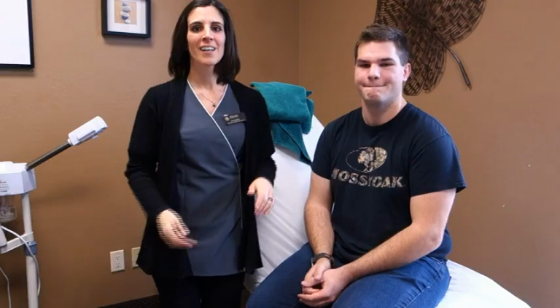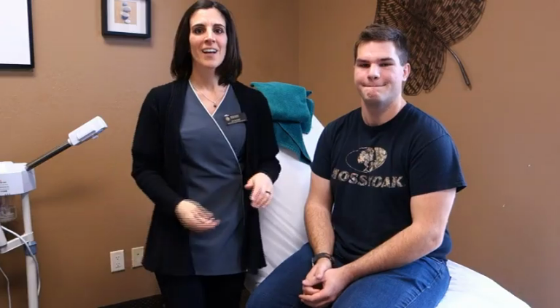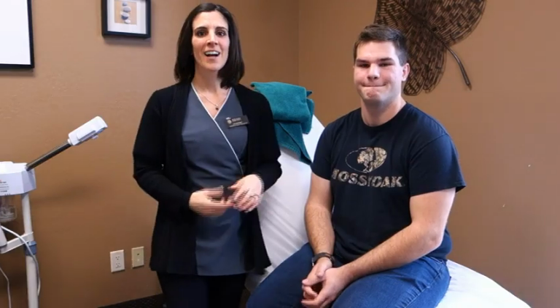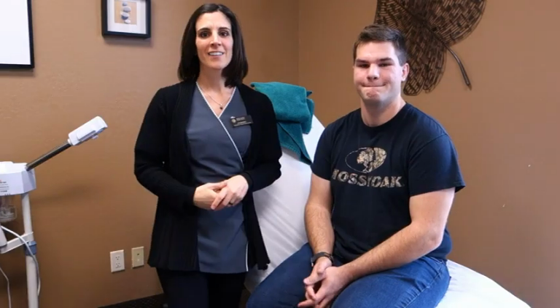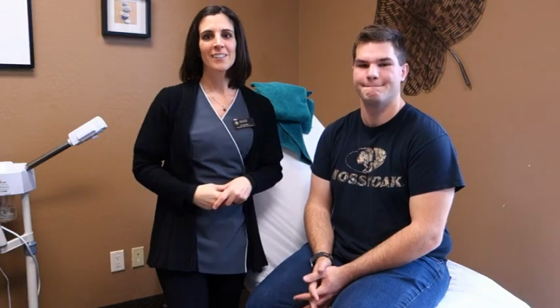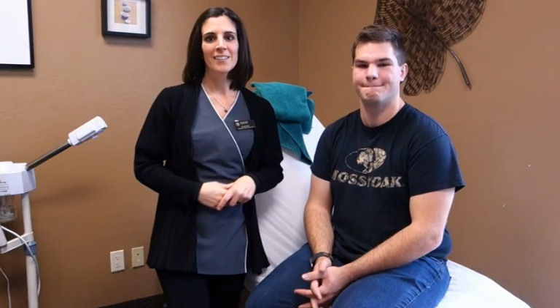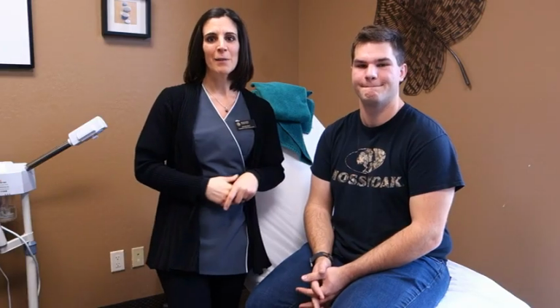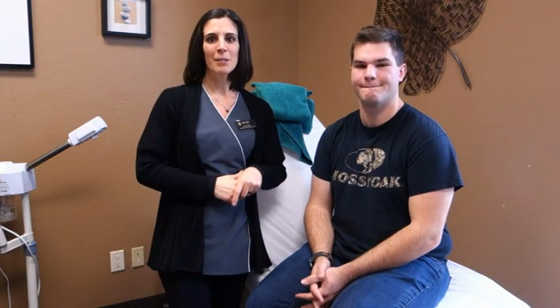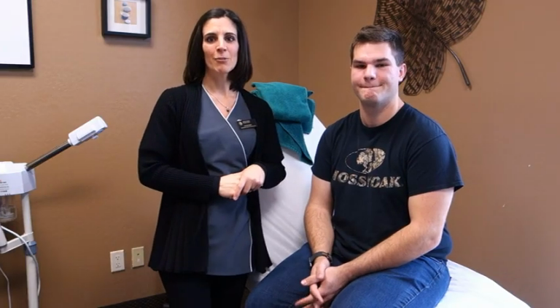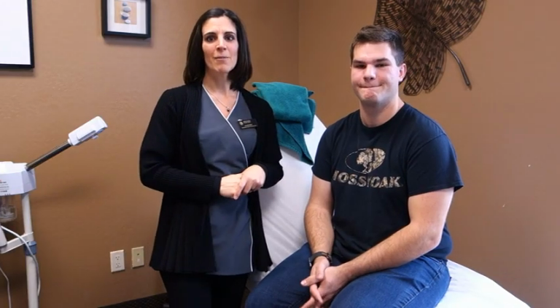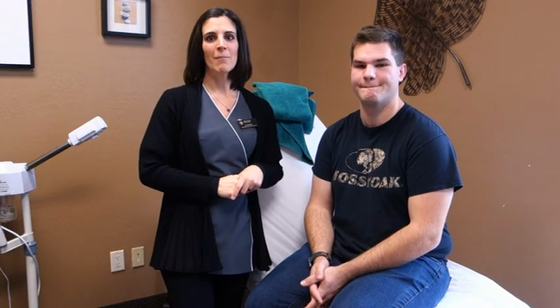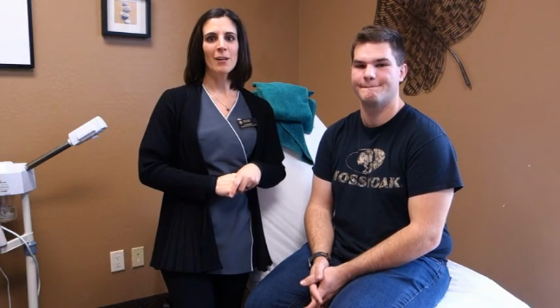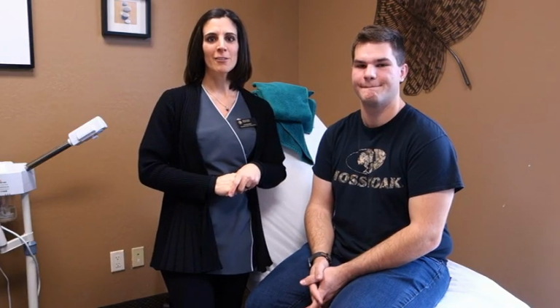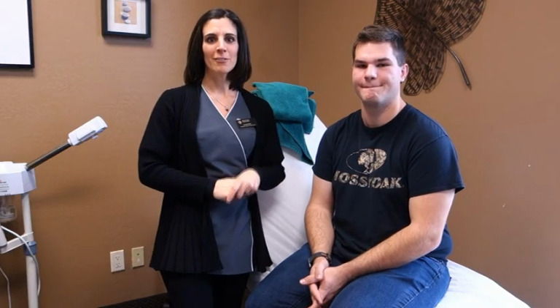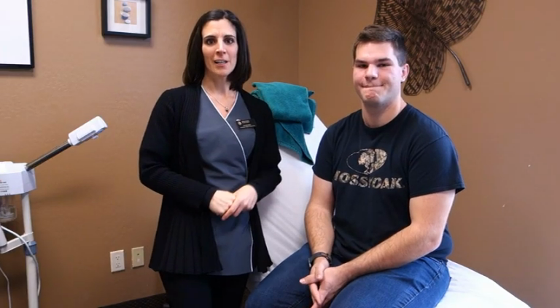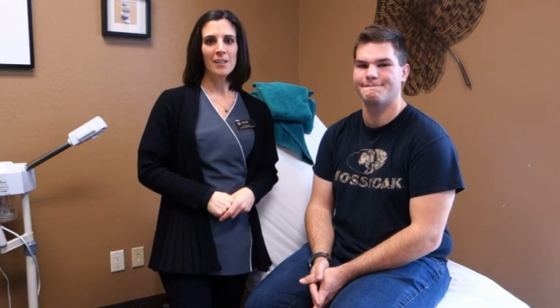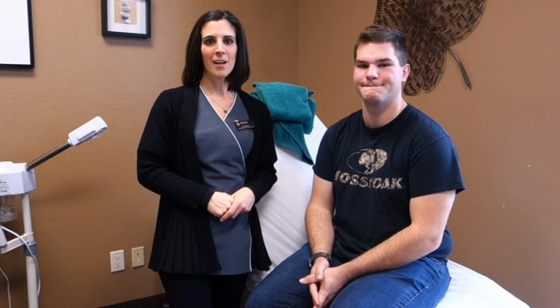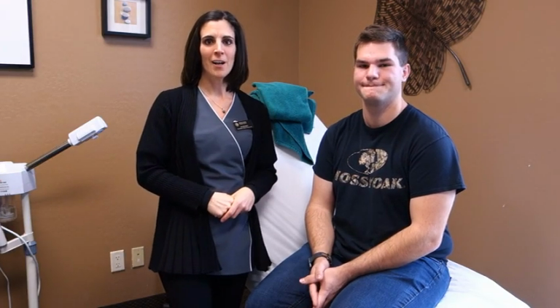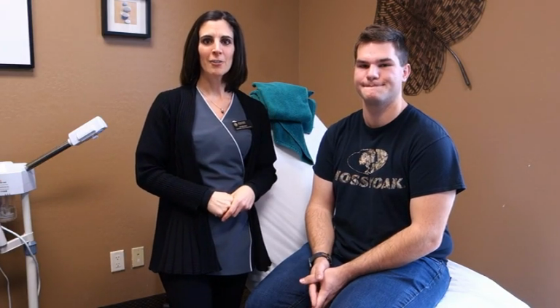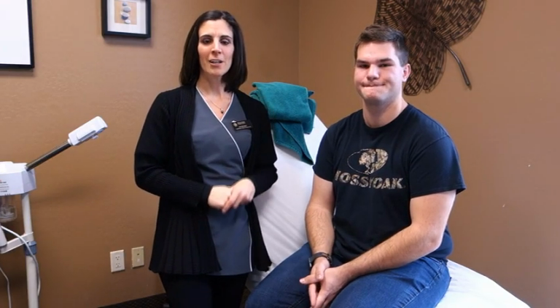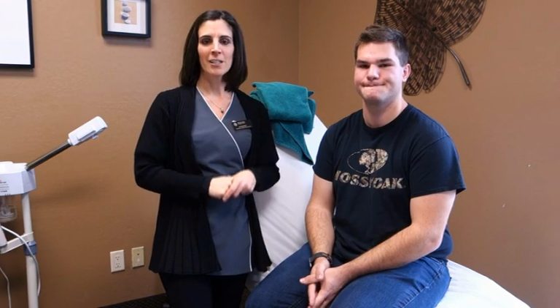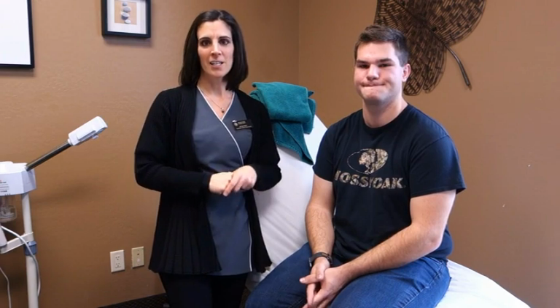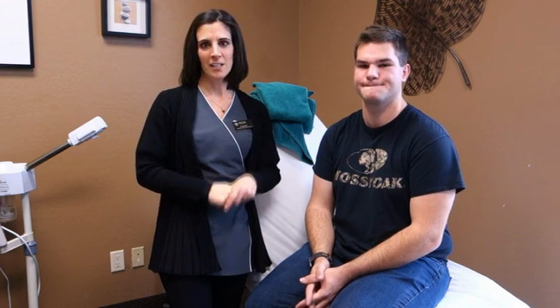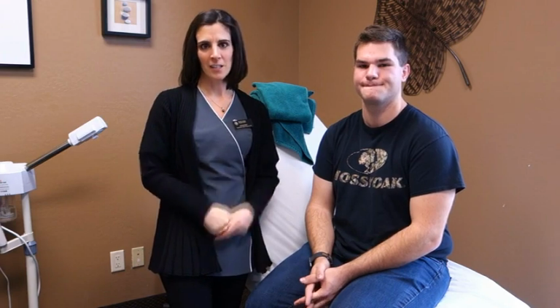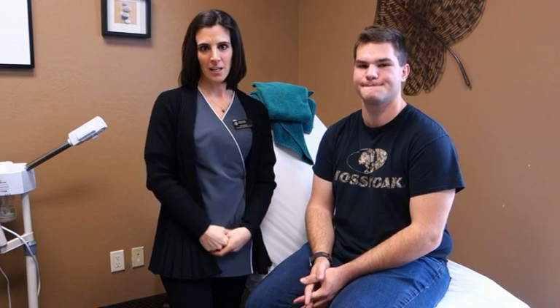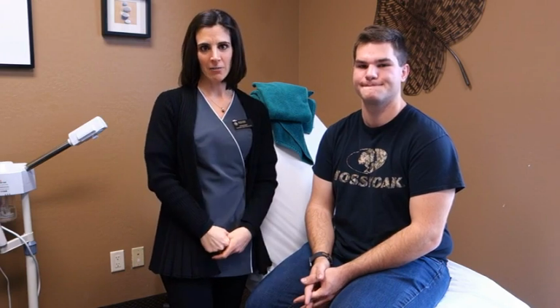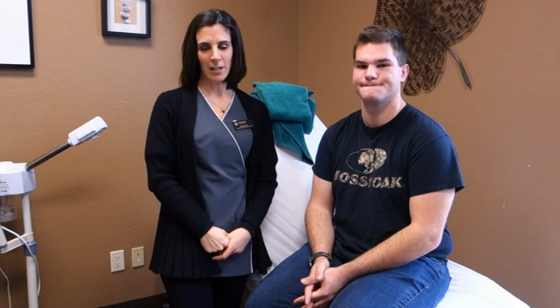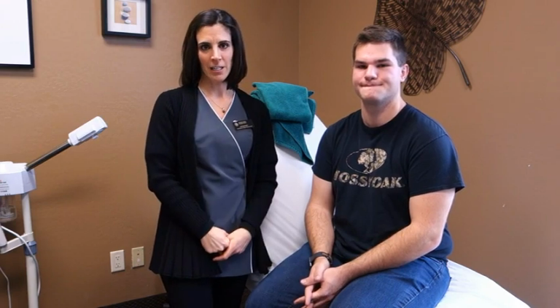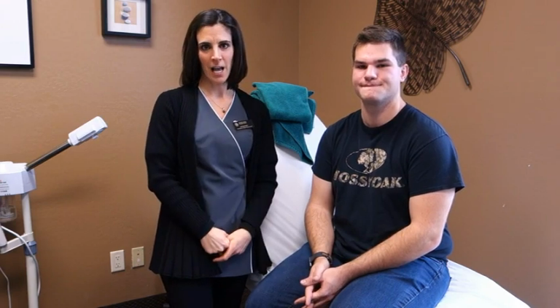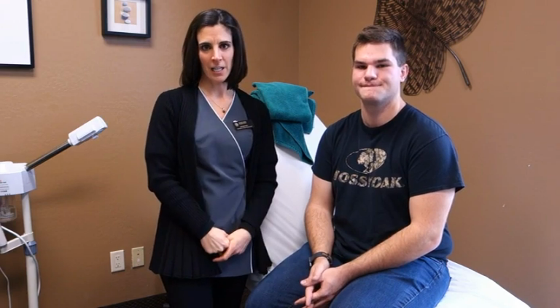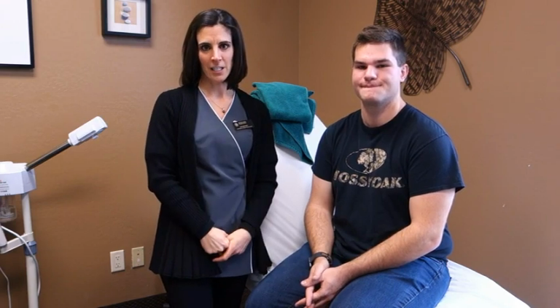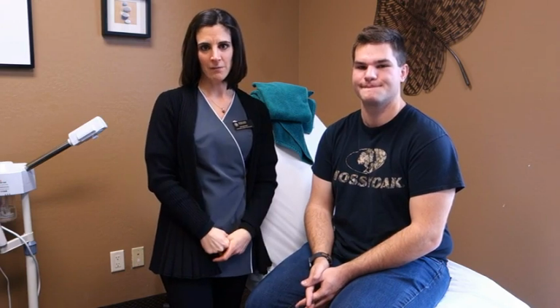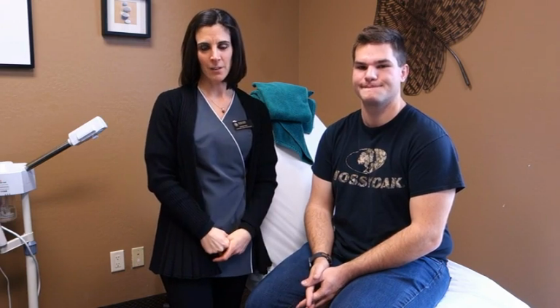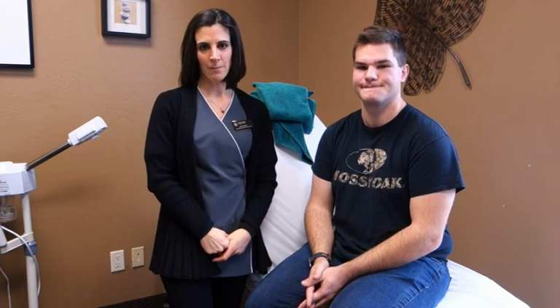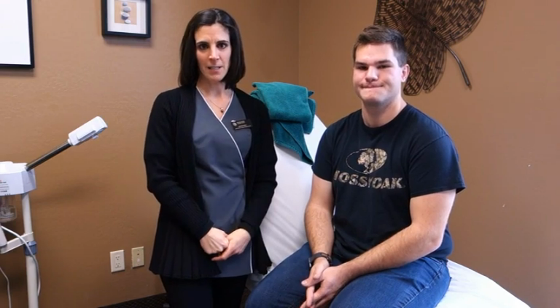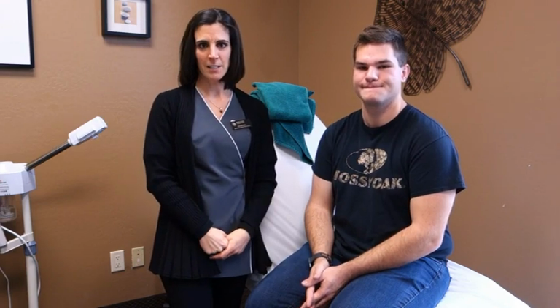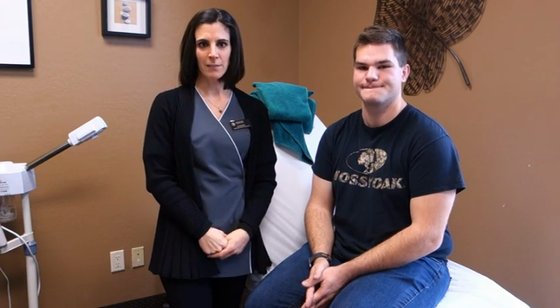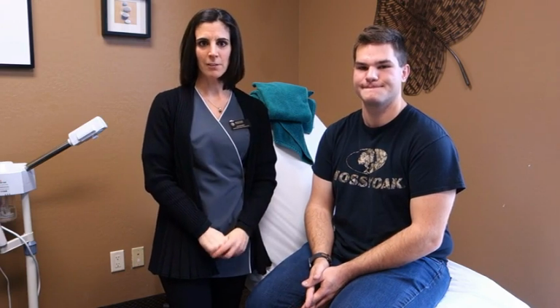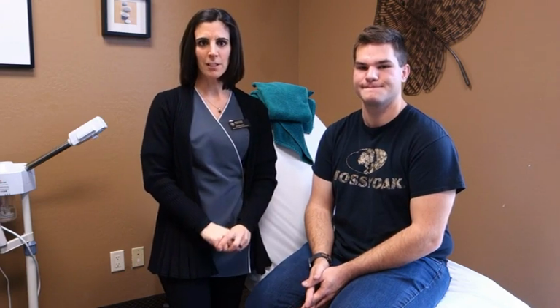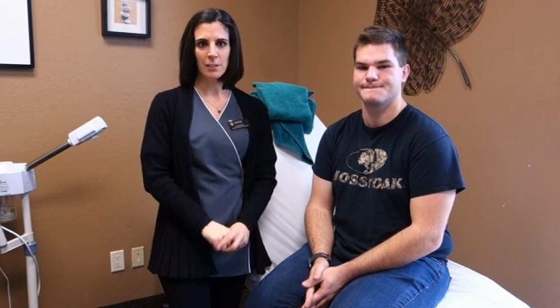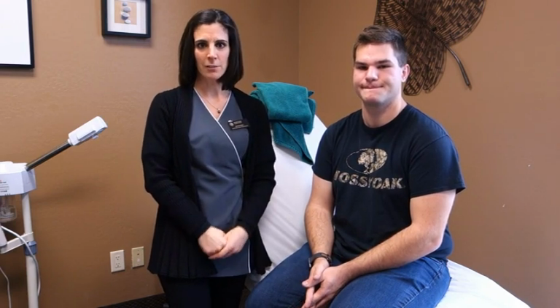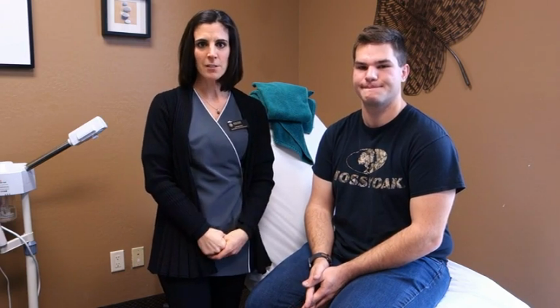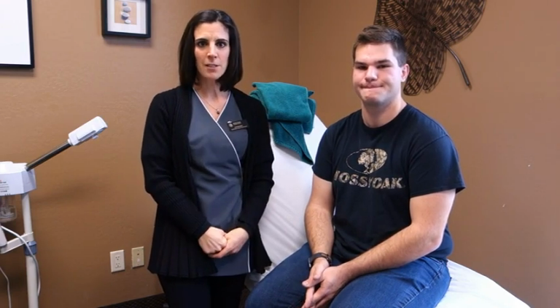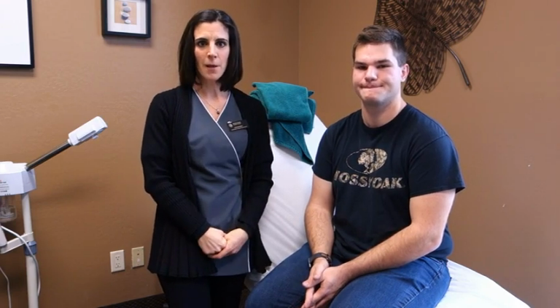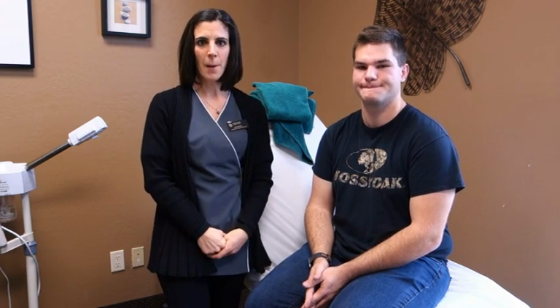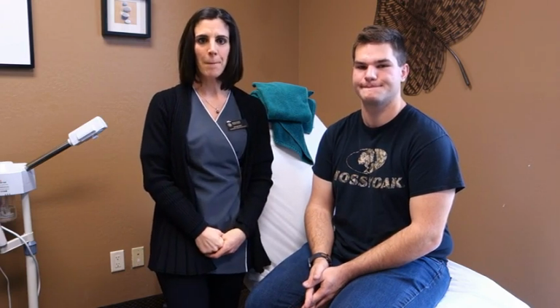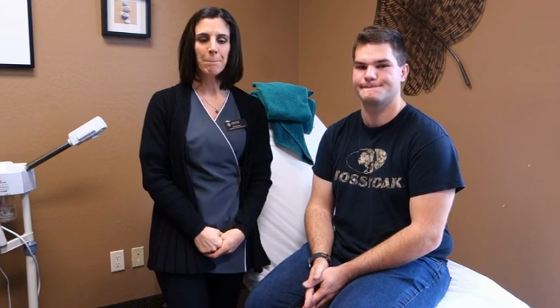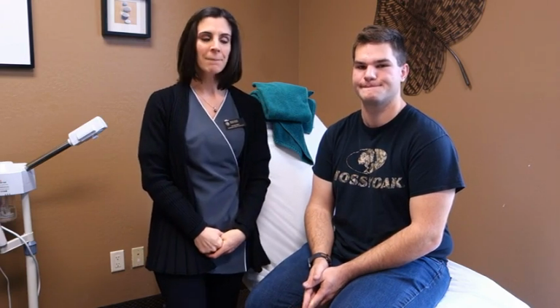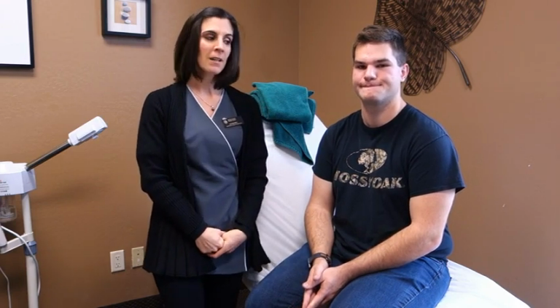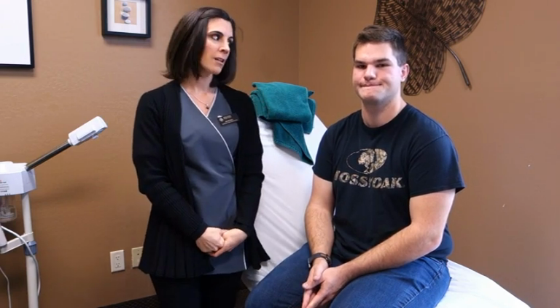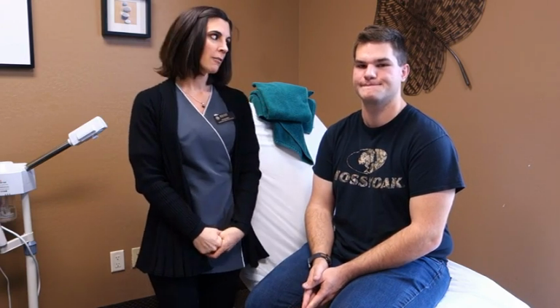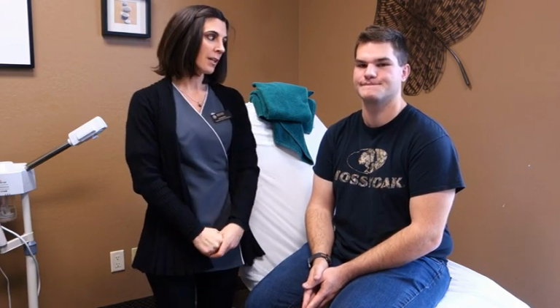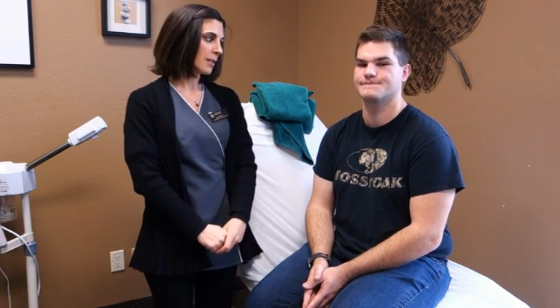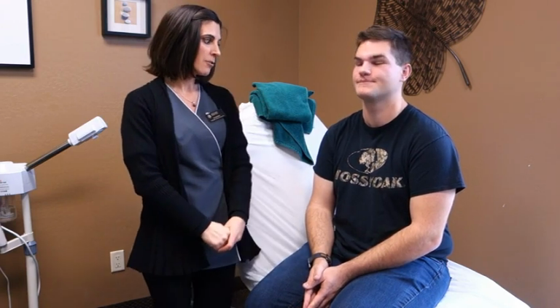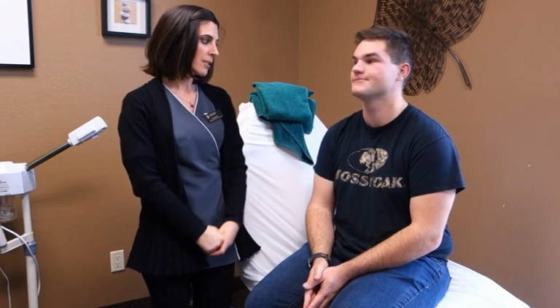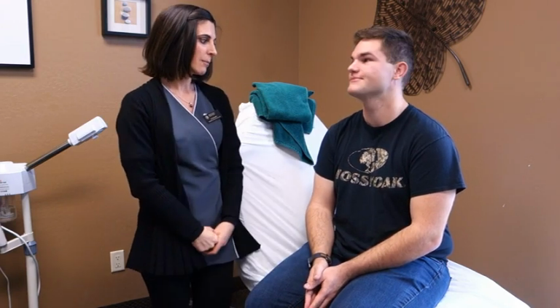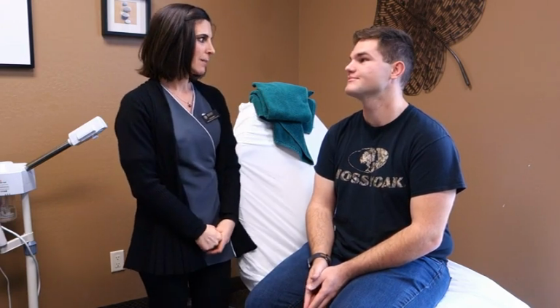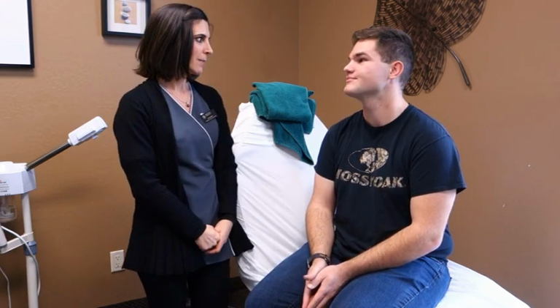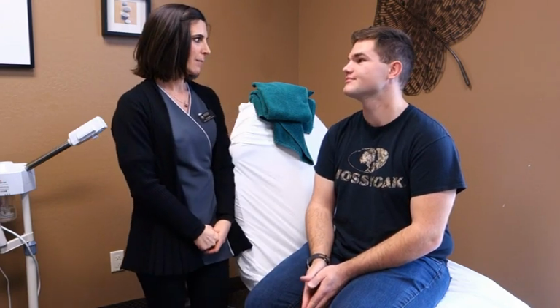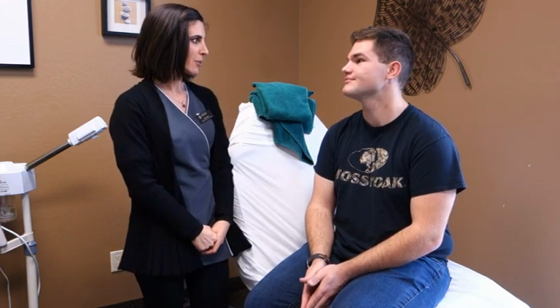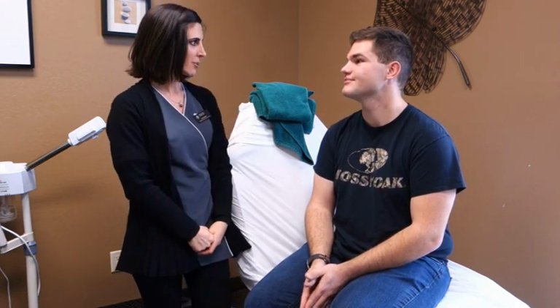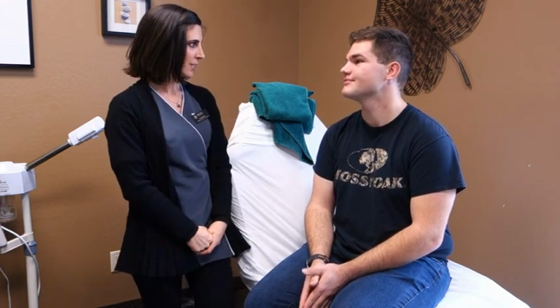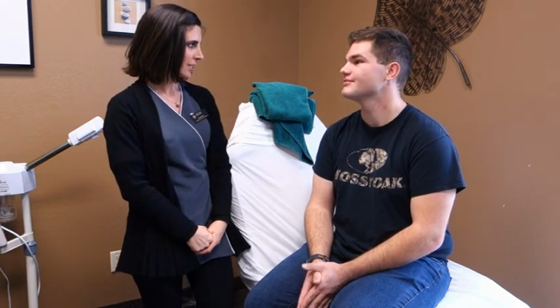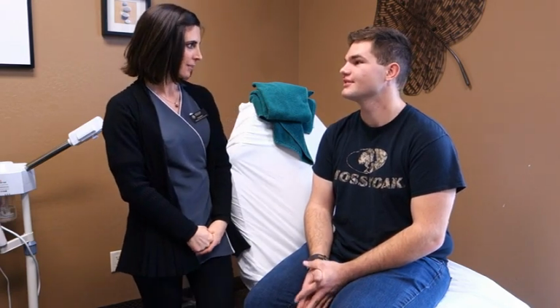Hi there, I'm here with my model Craig. Craig has had chronic acne for the past several years. Can you tell me a bit about your skin?